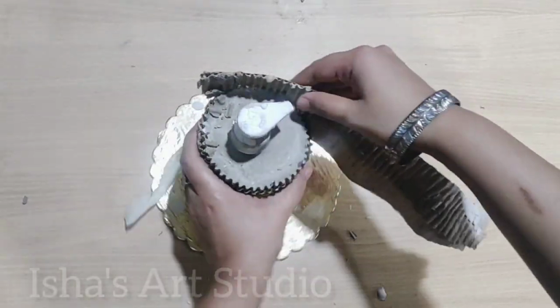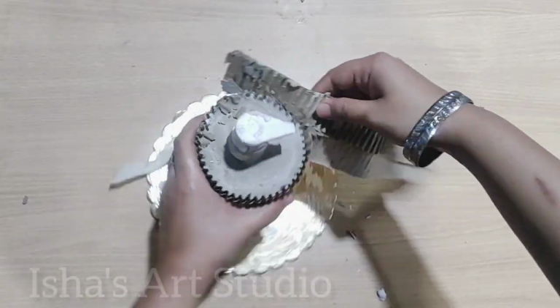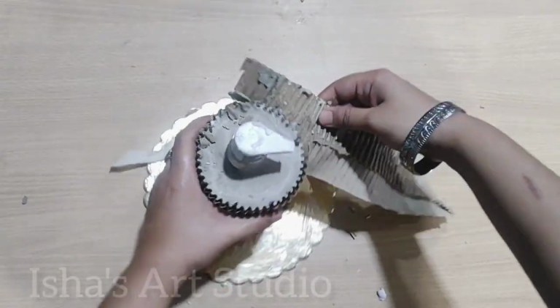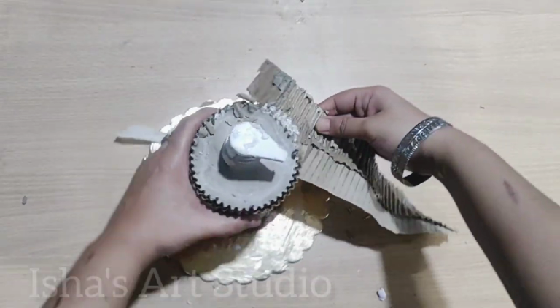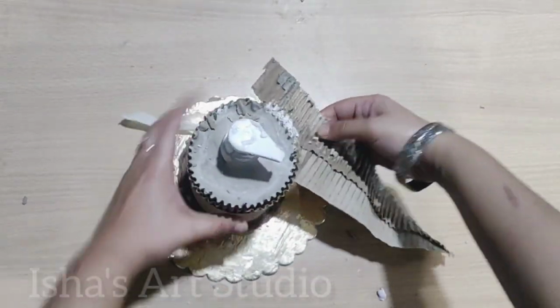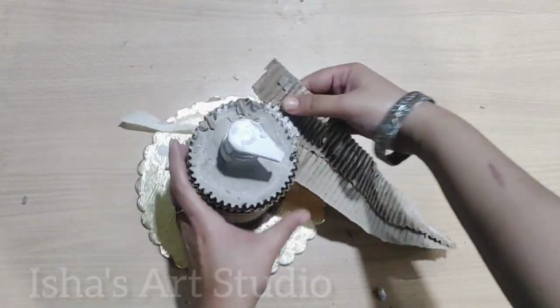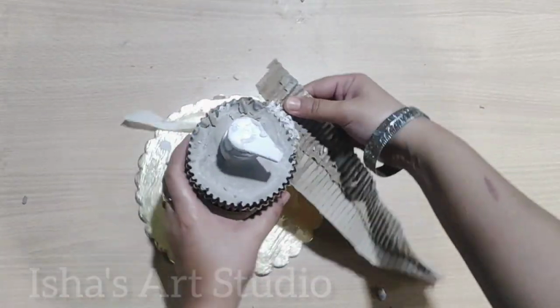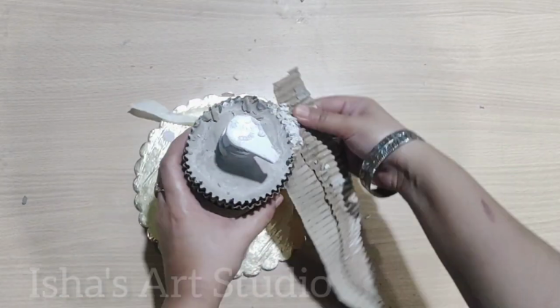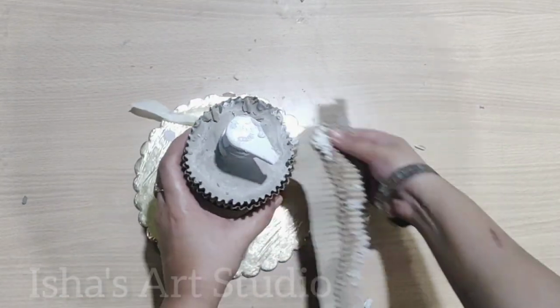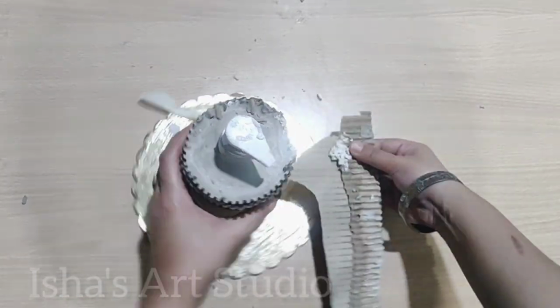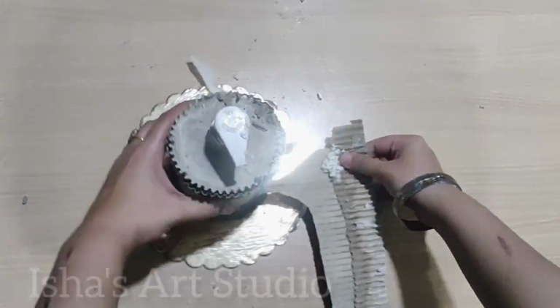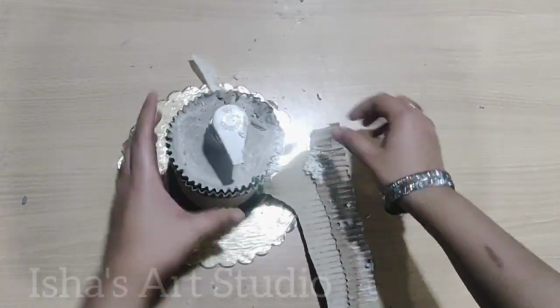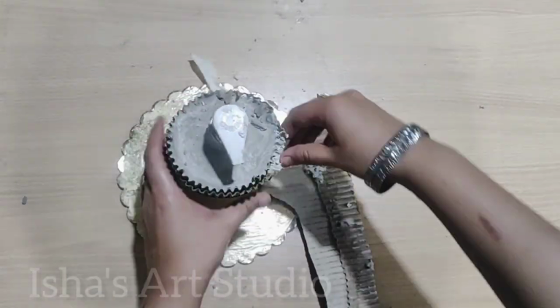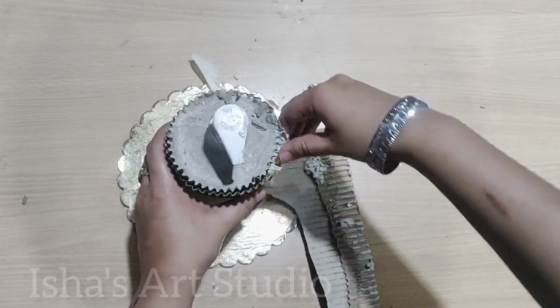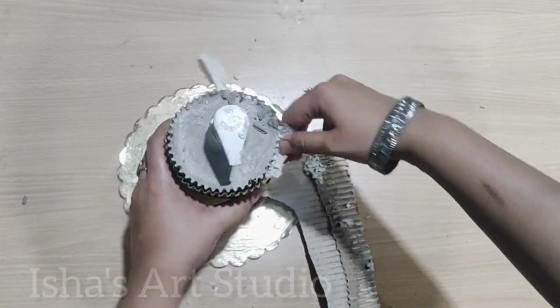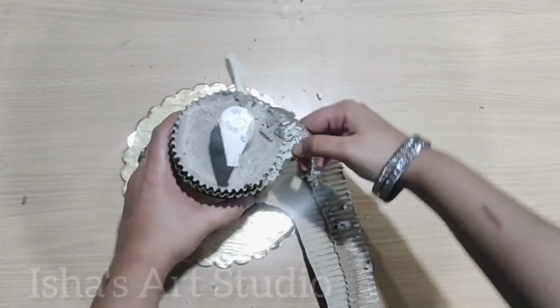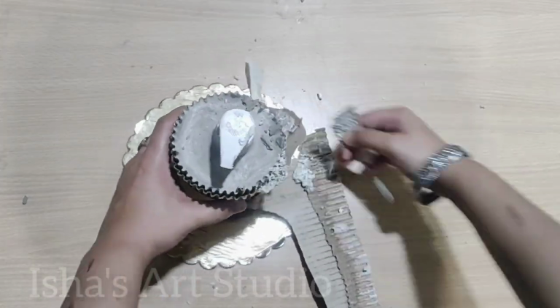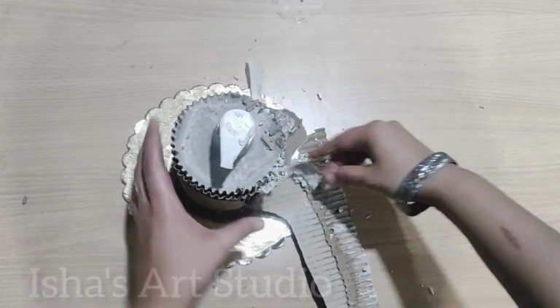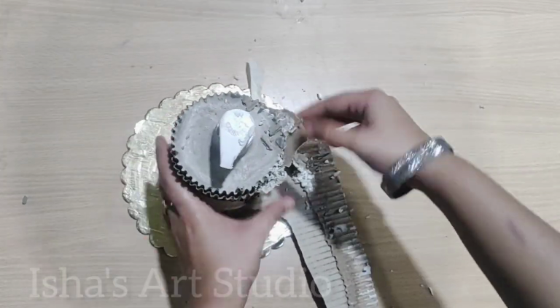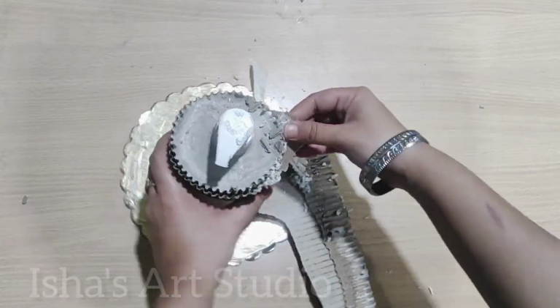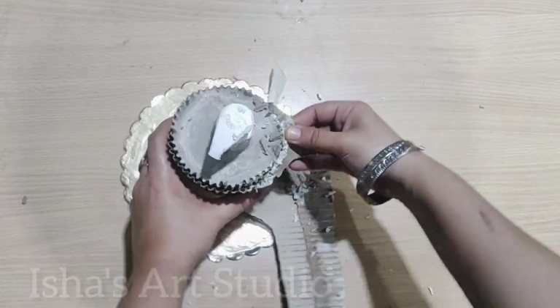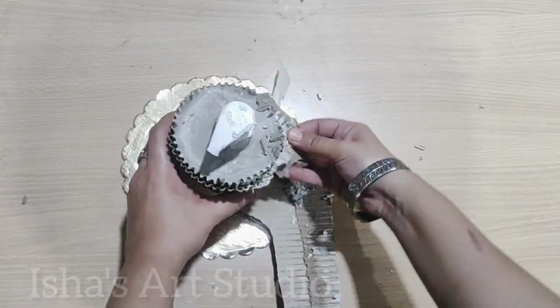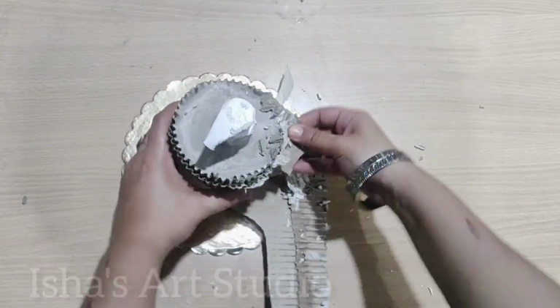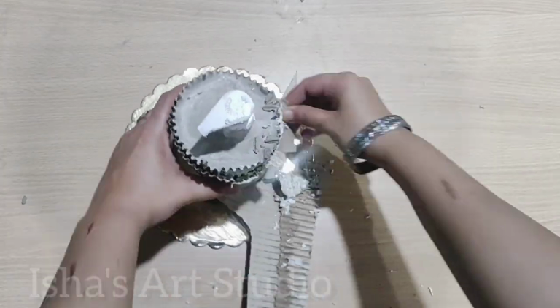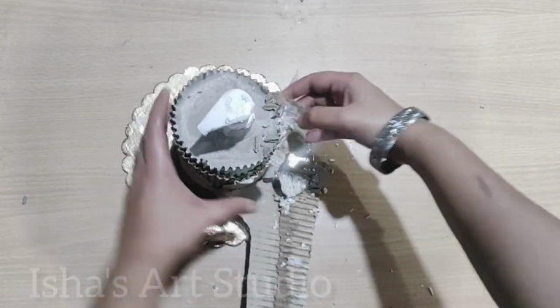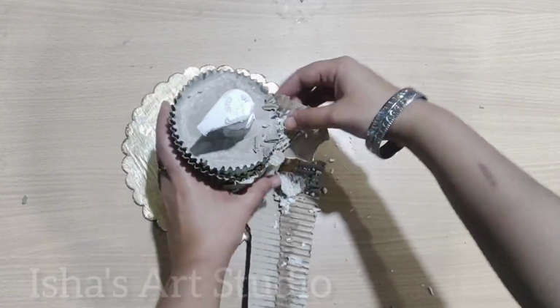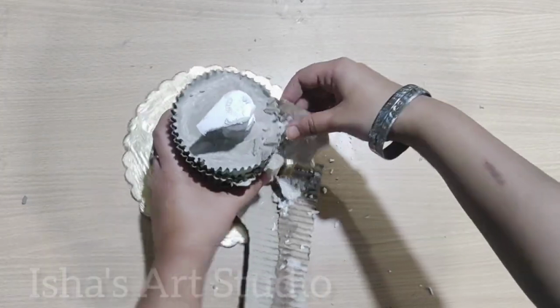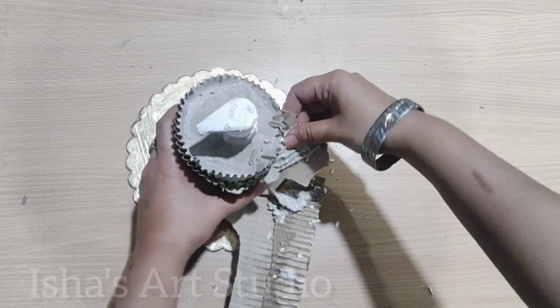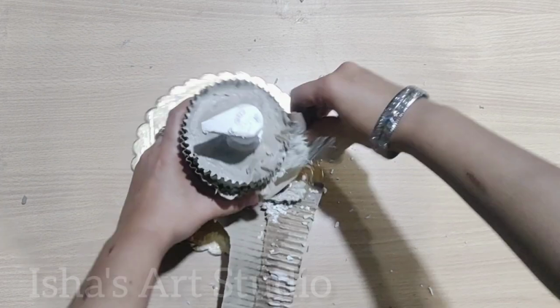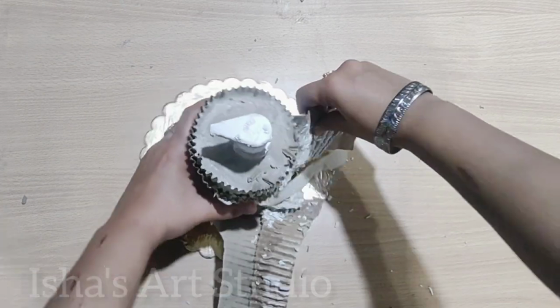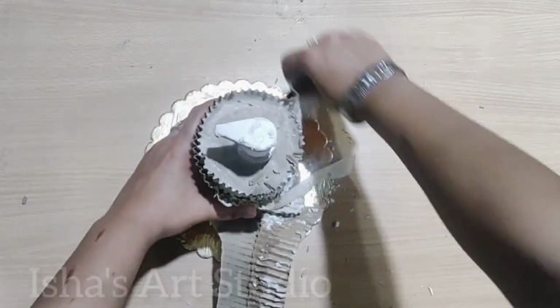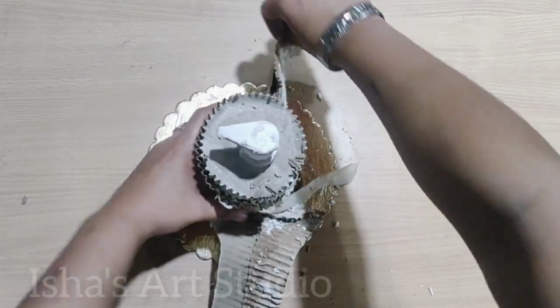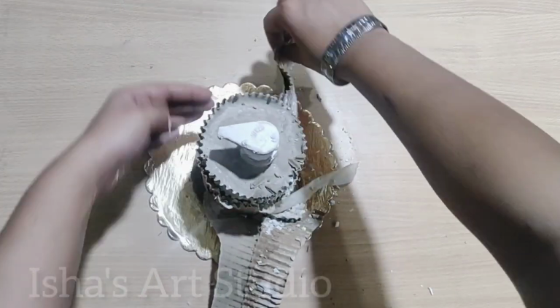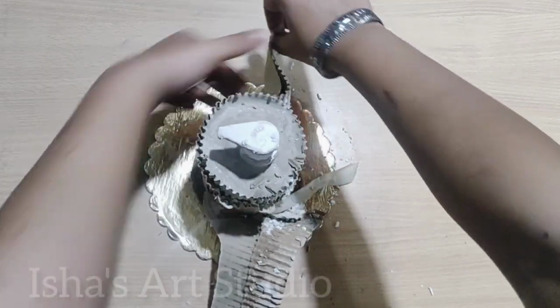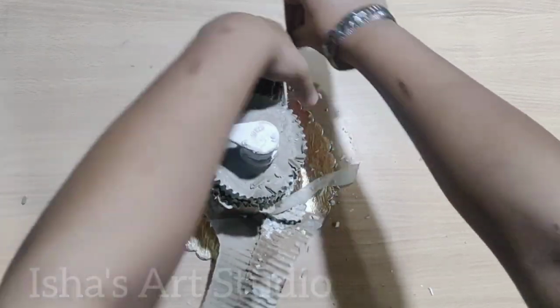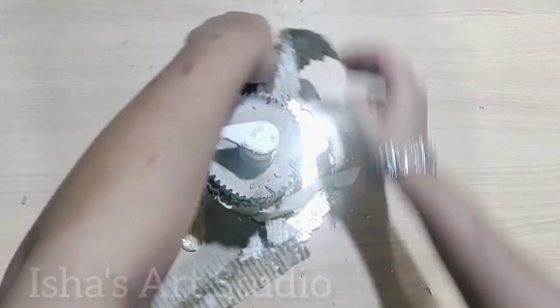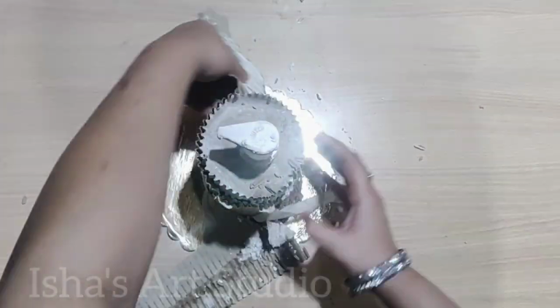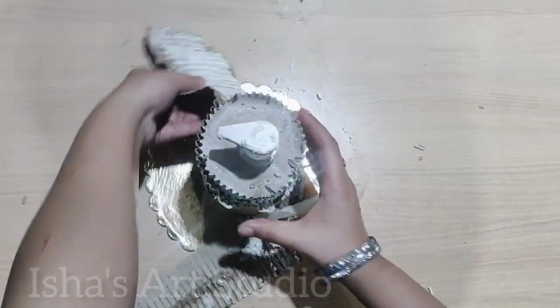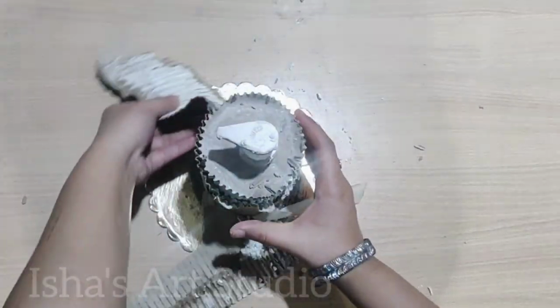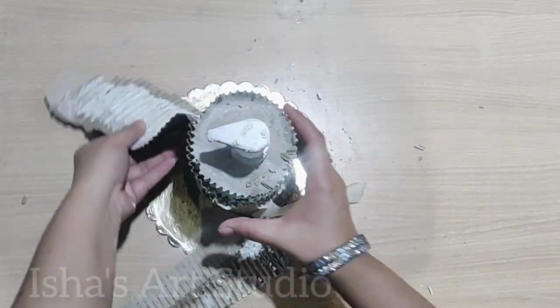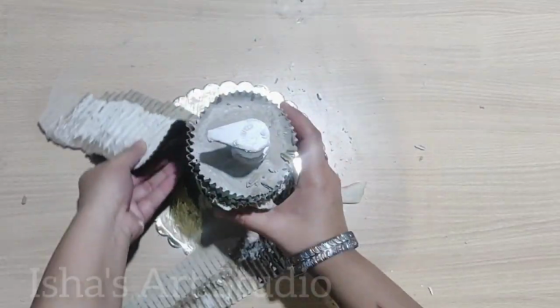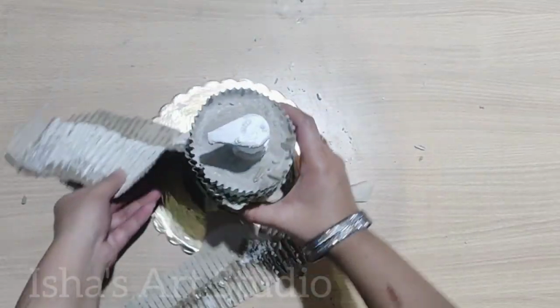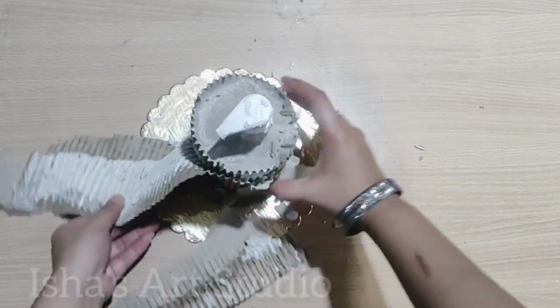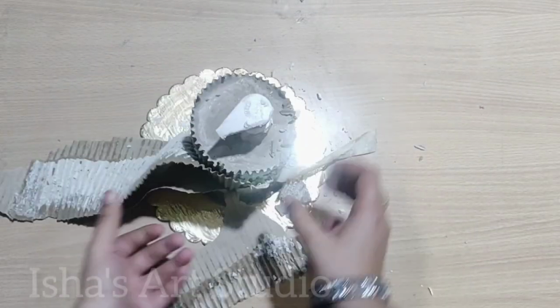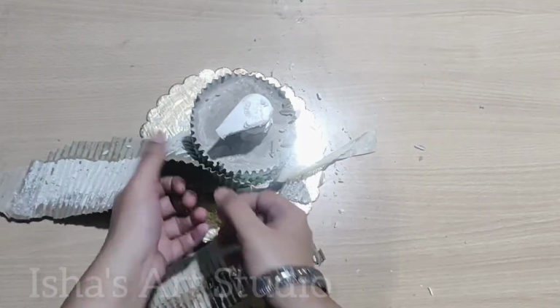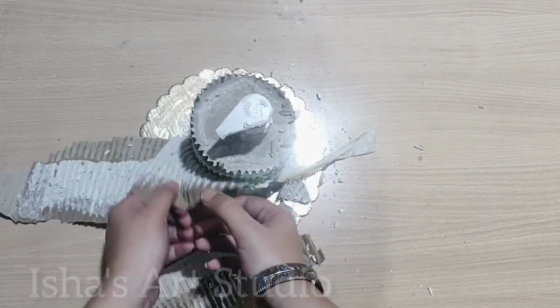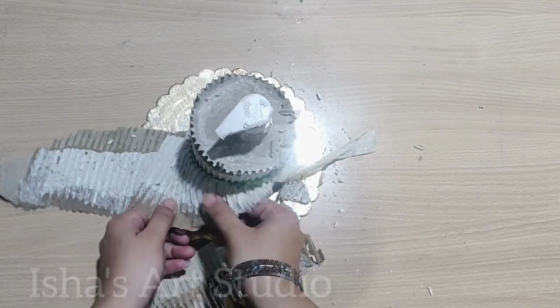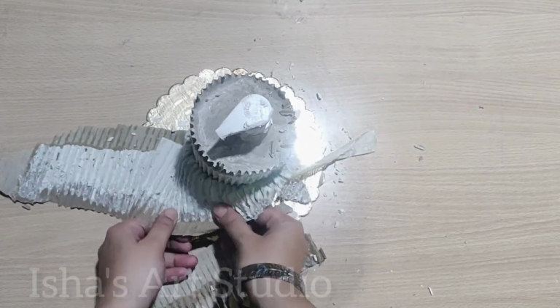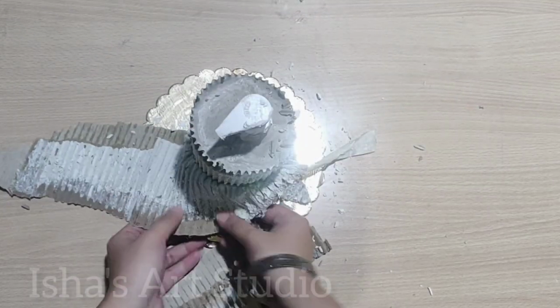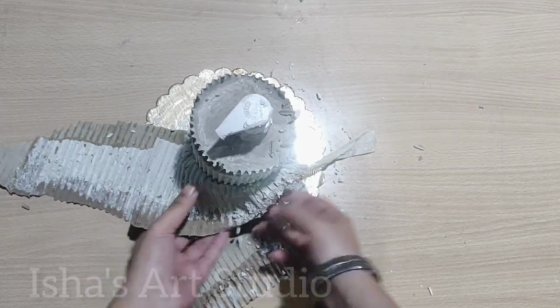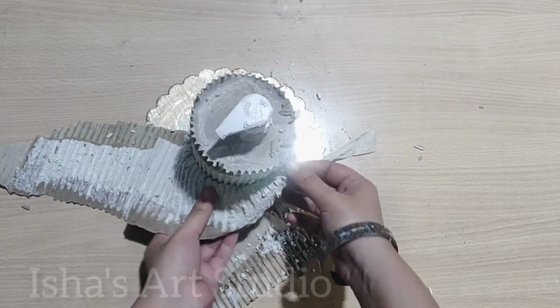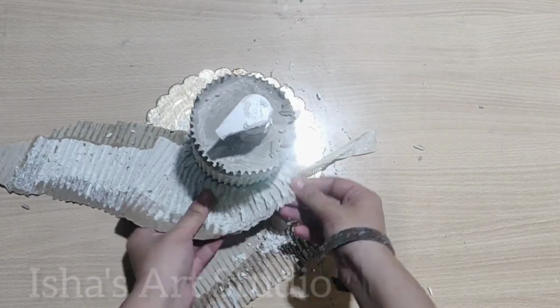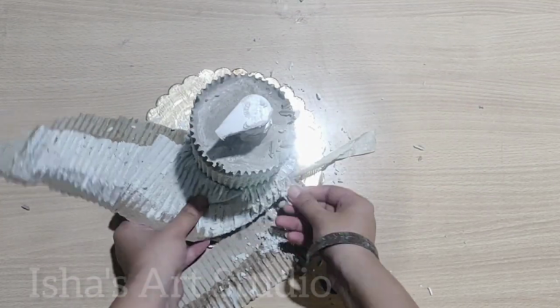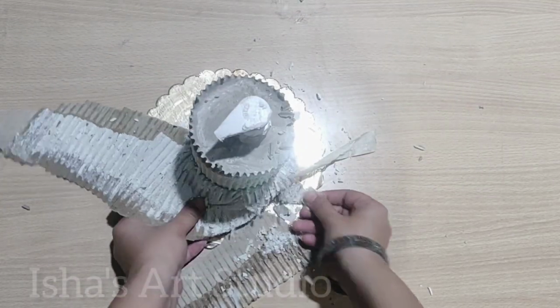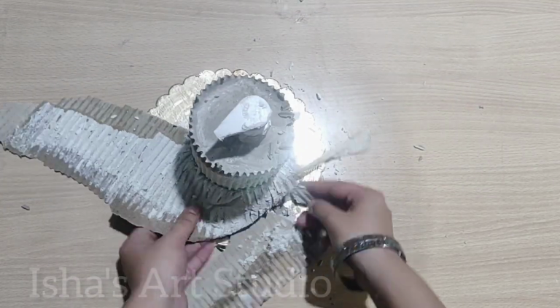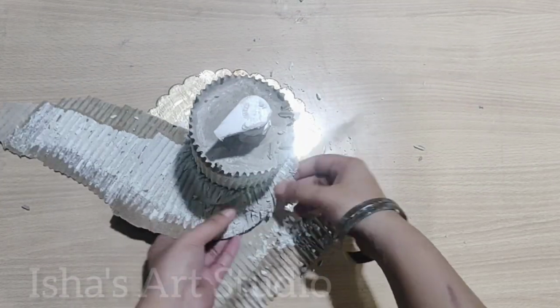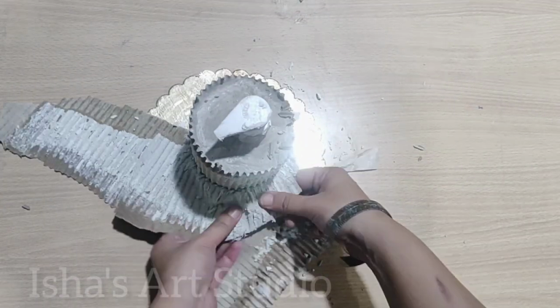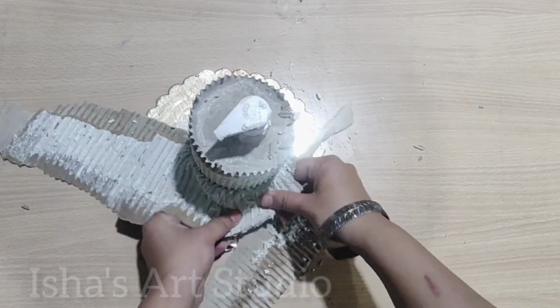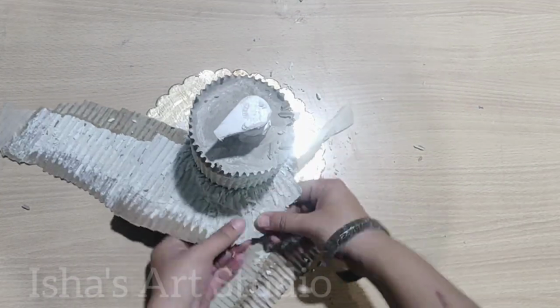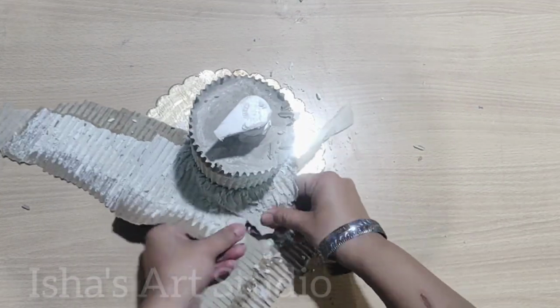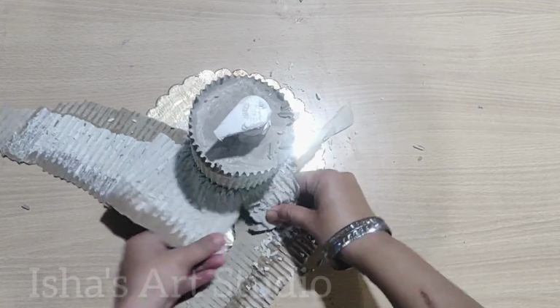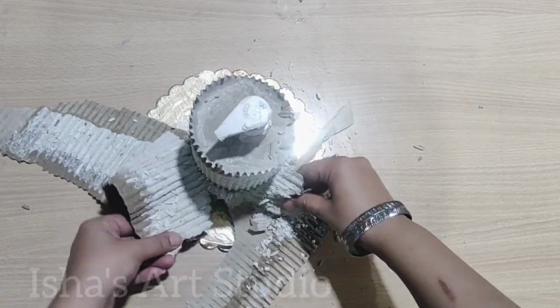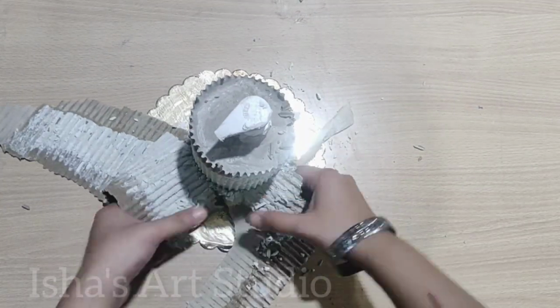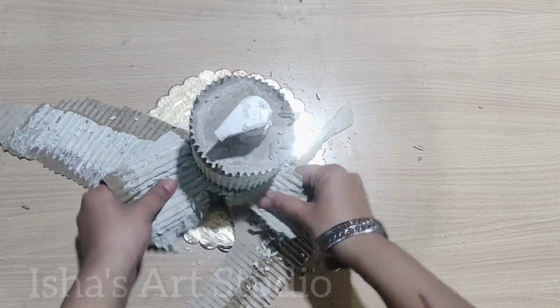When it is dry, you can demold it. The cardboard is very easily removed.